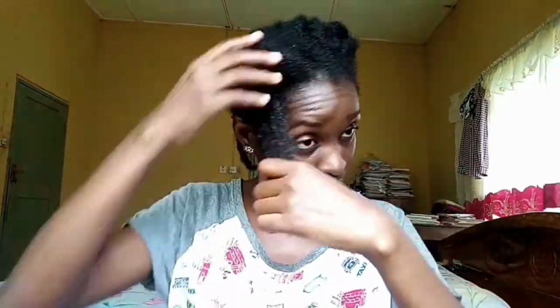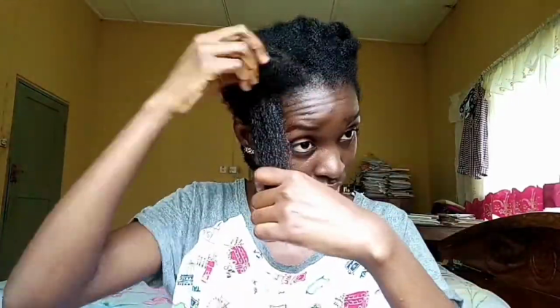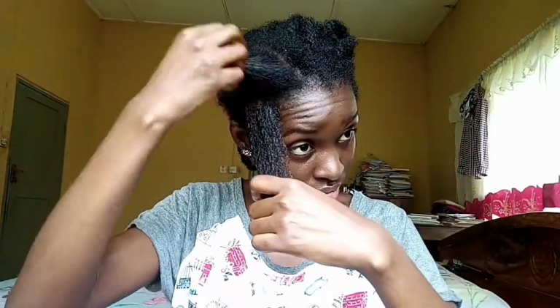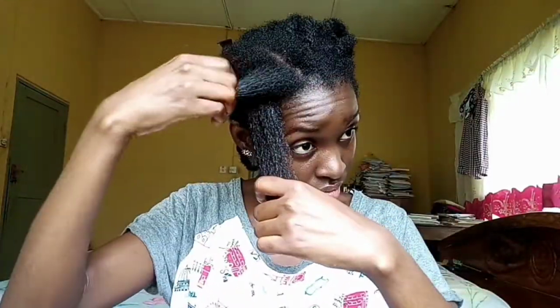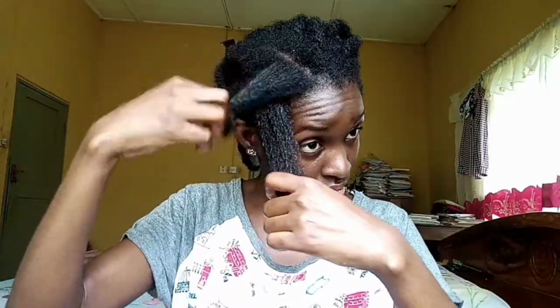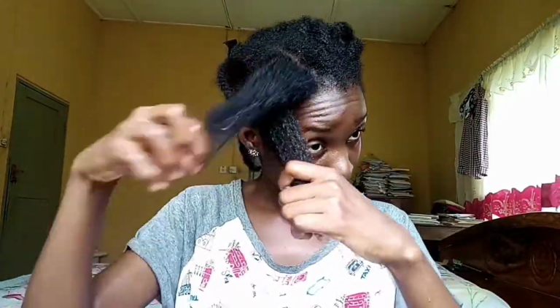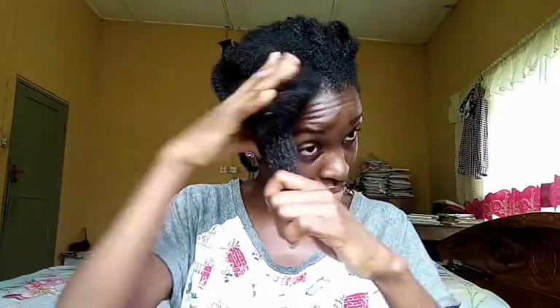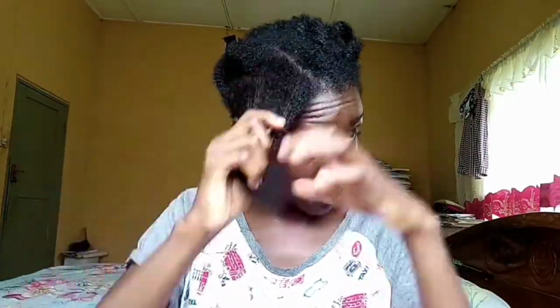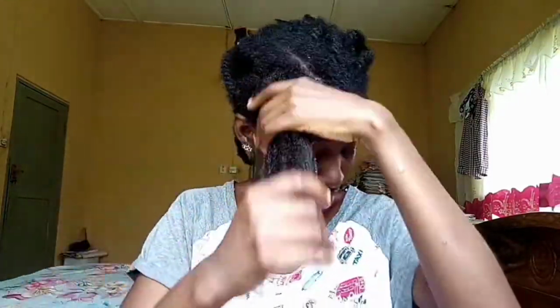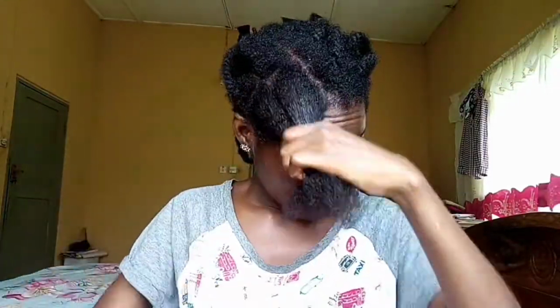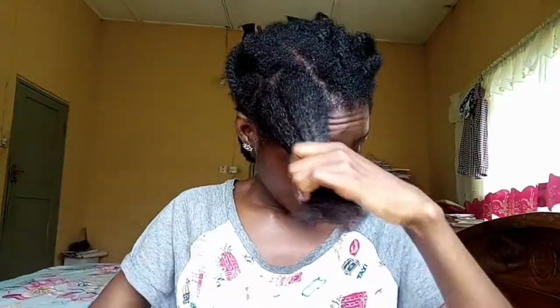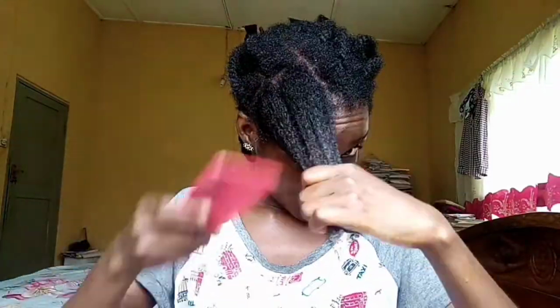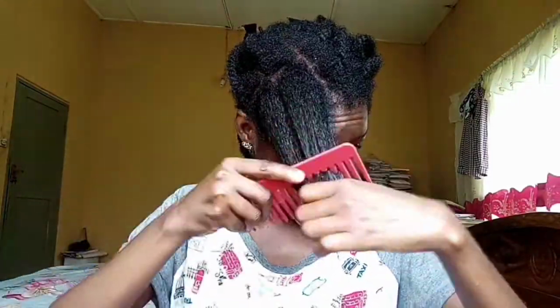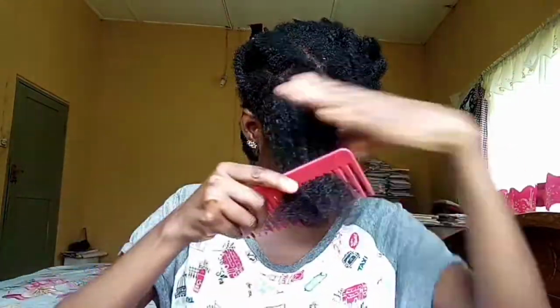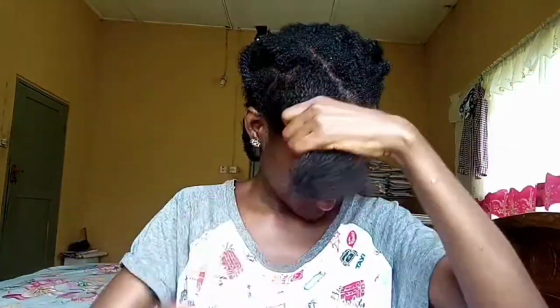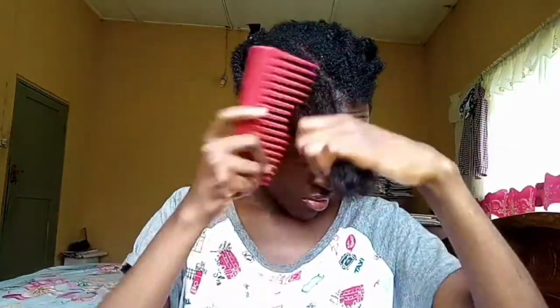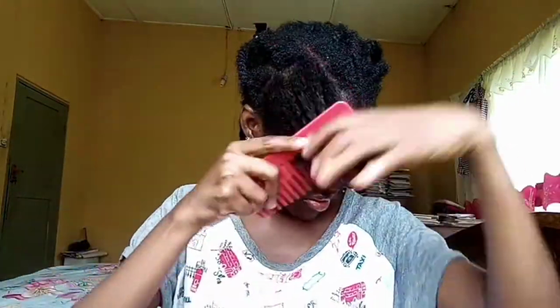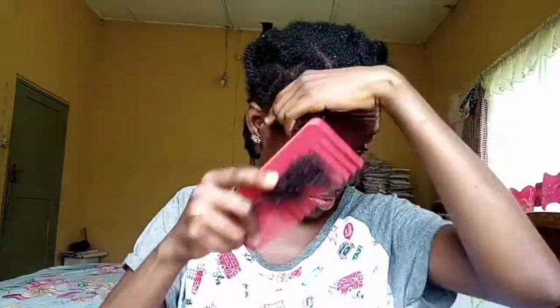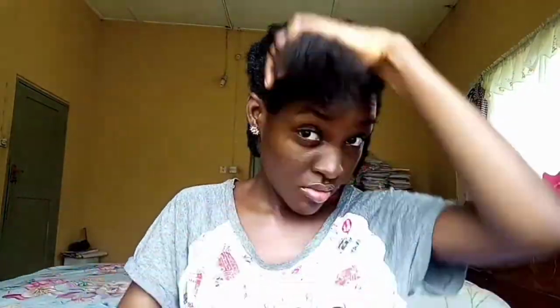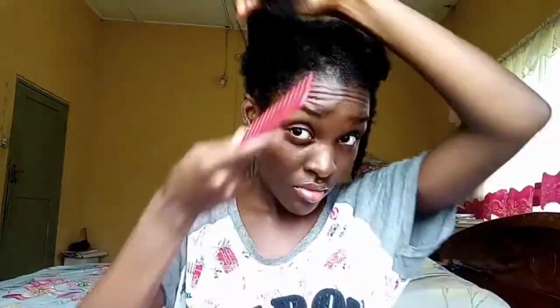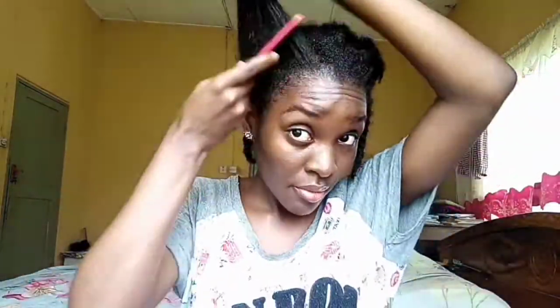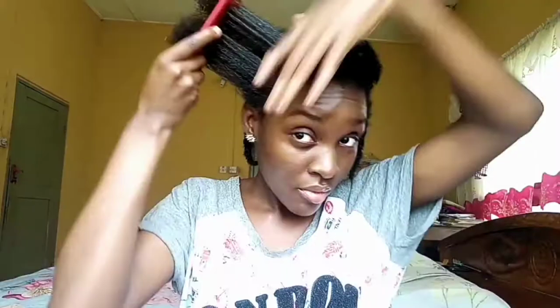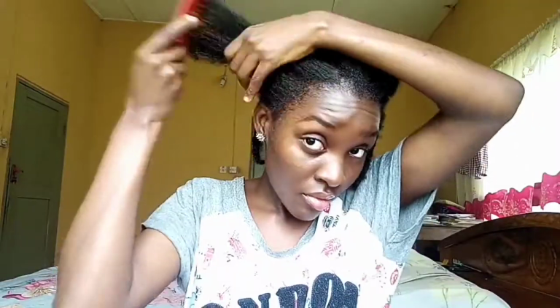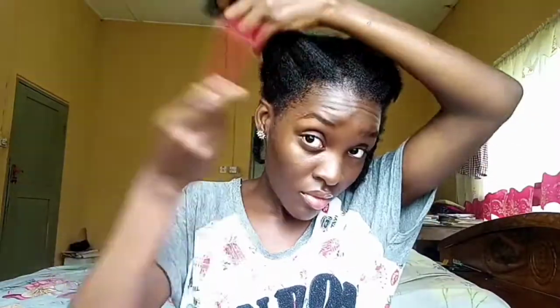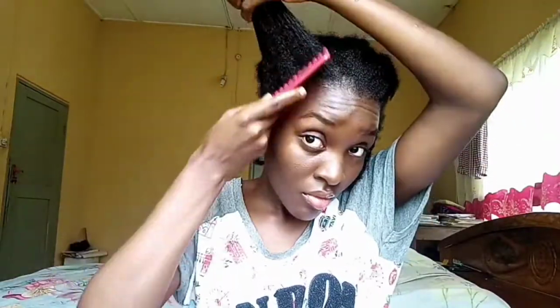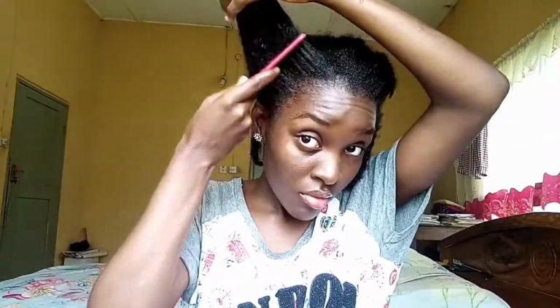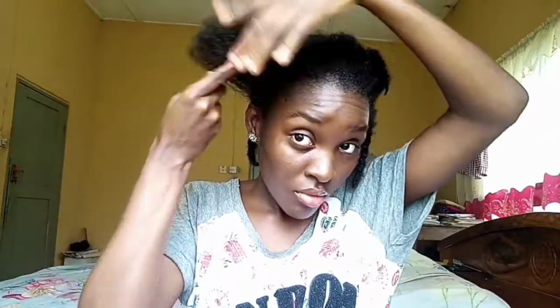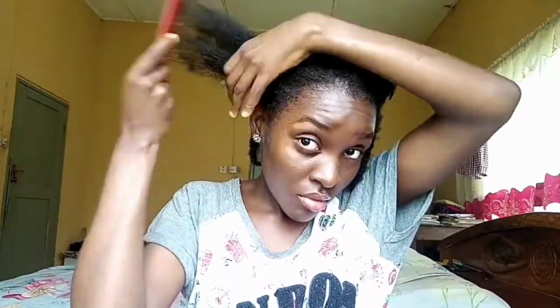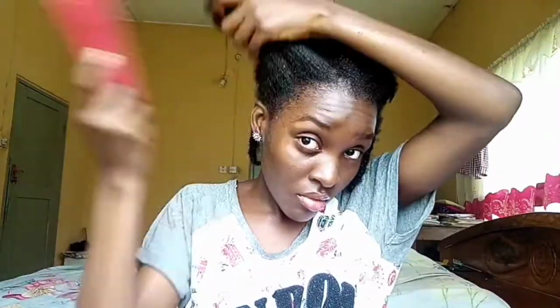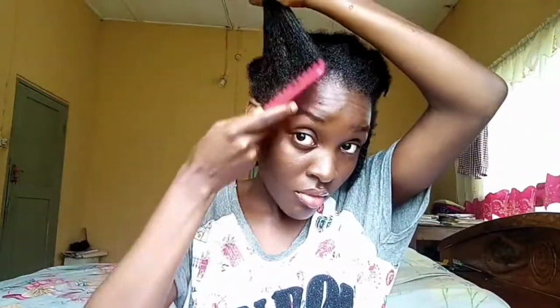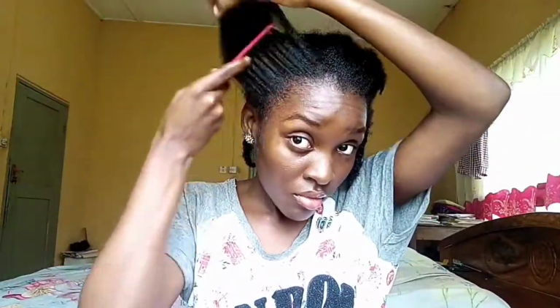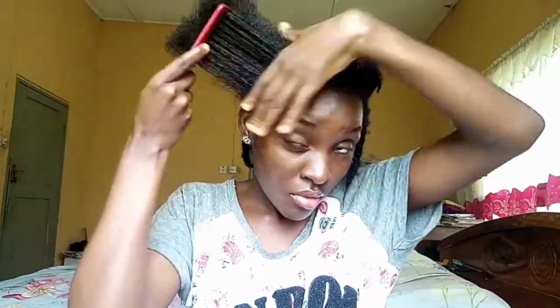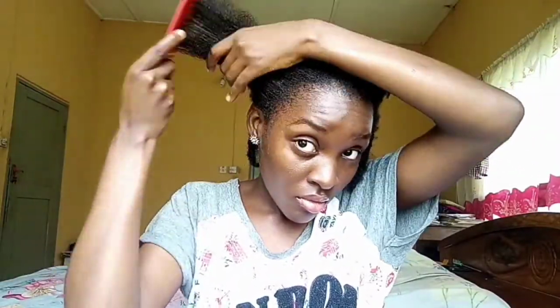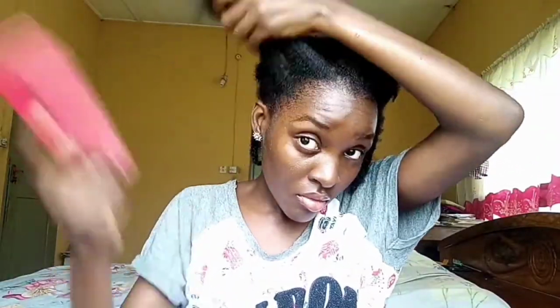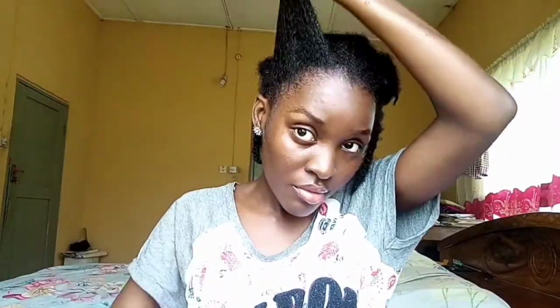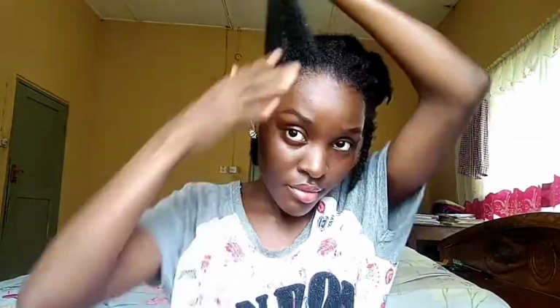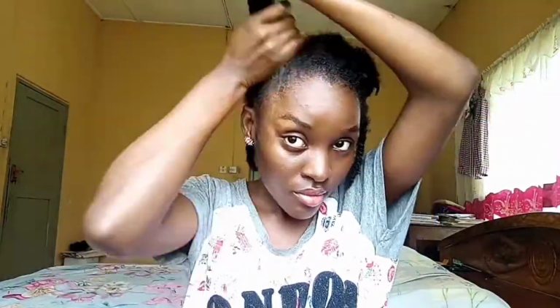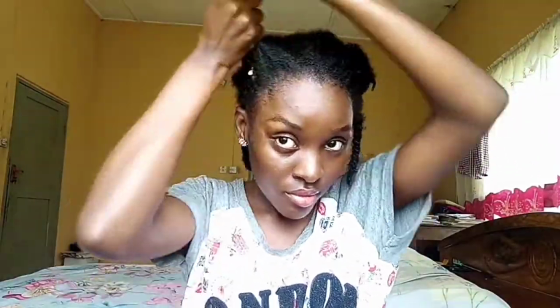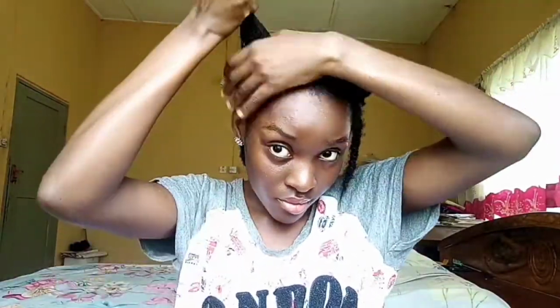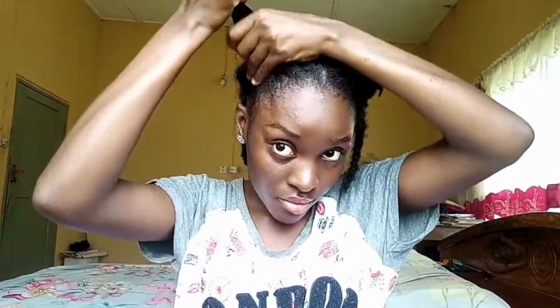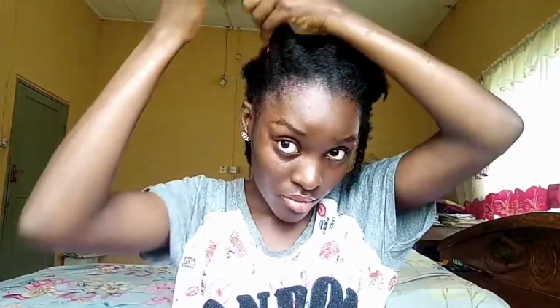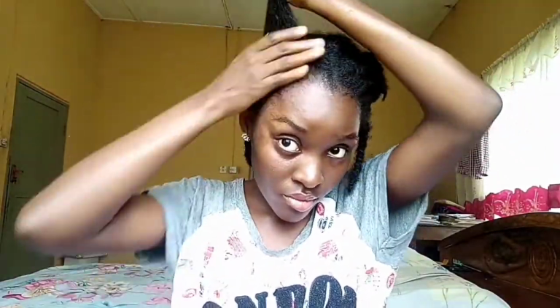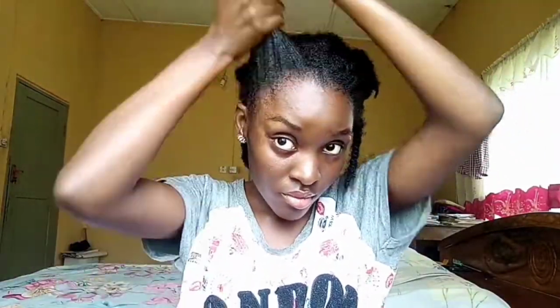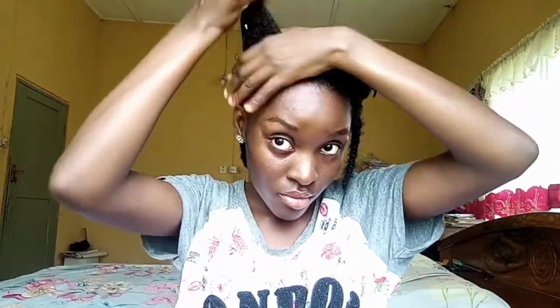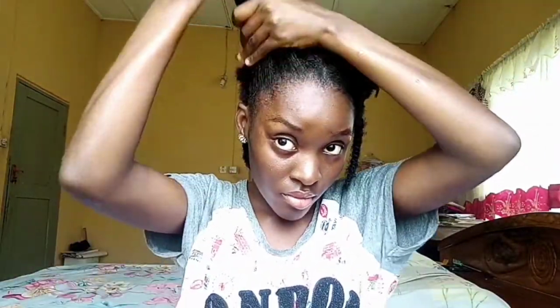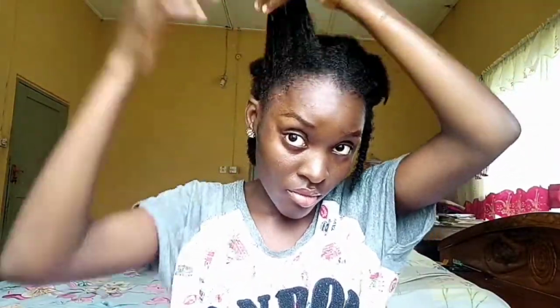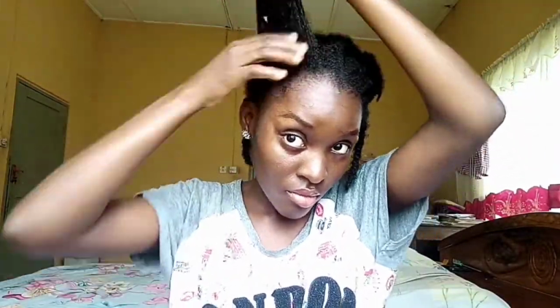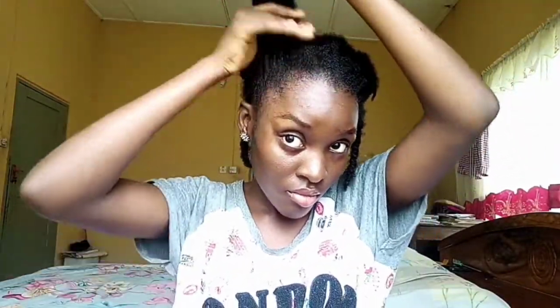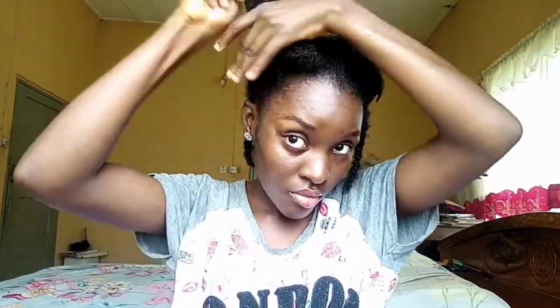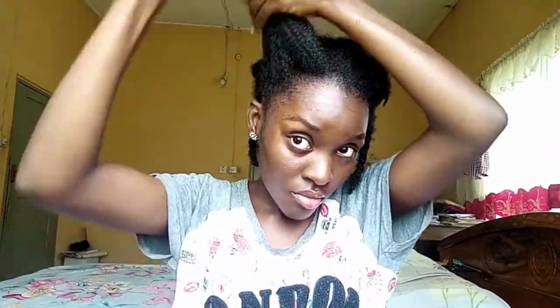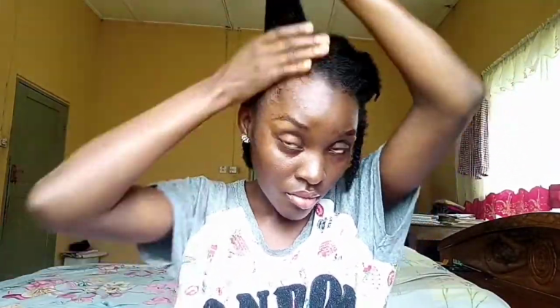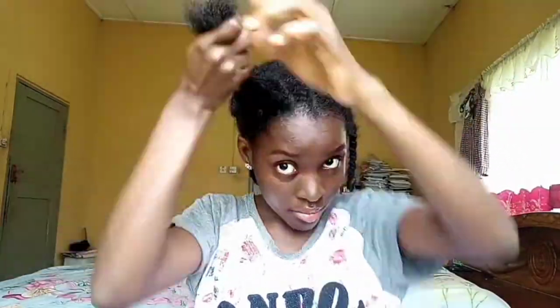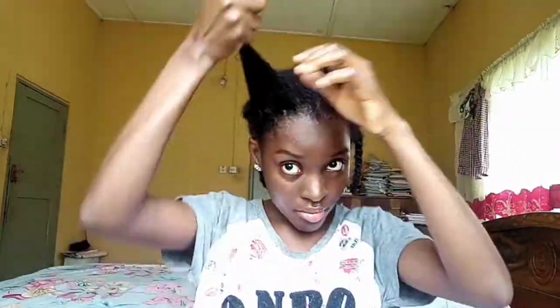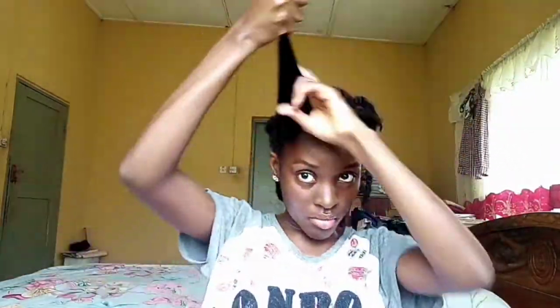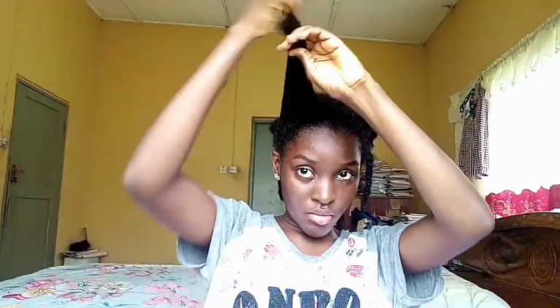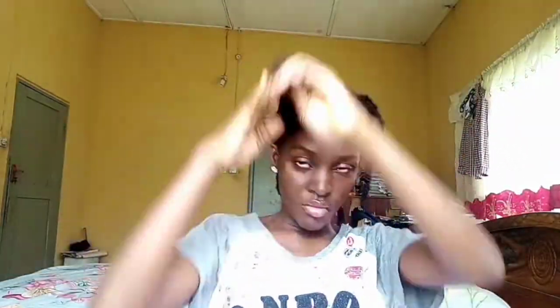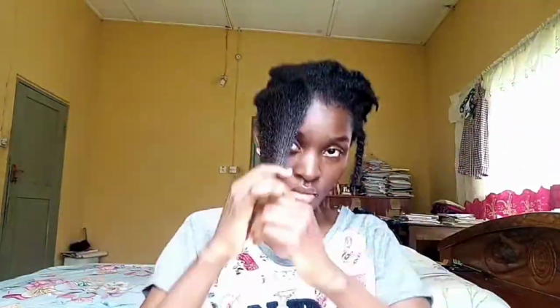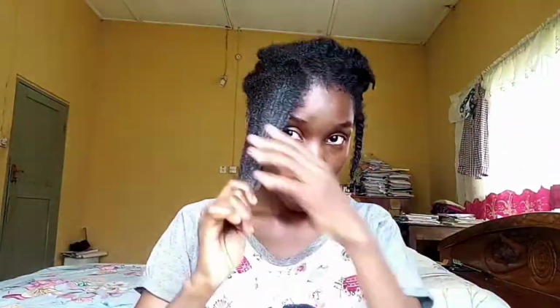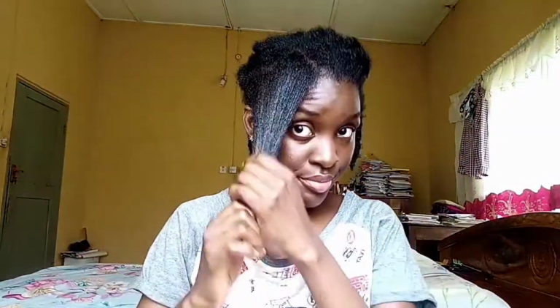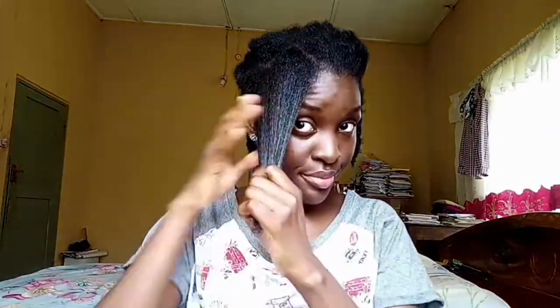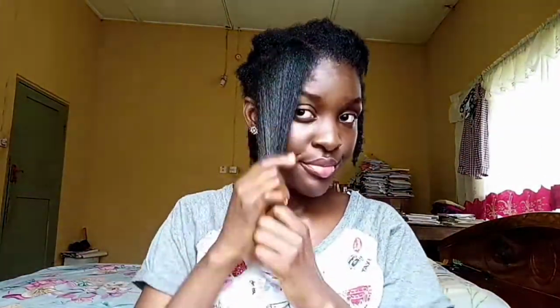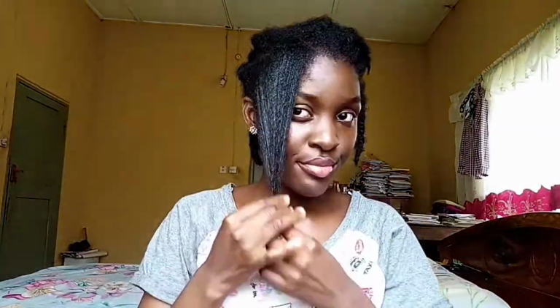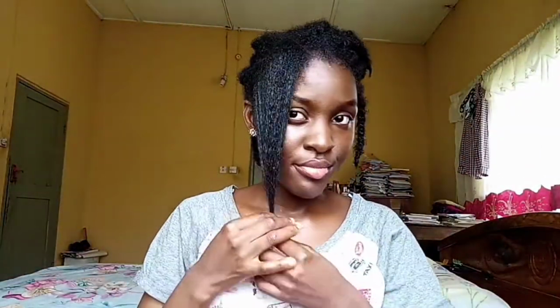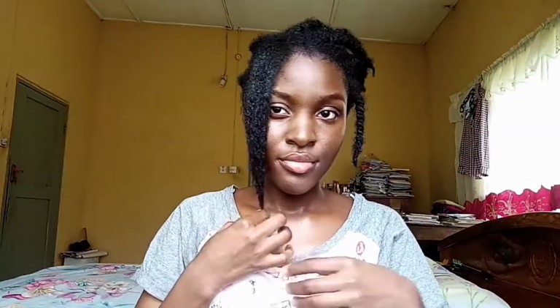As you can see, I'm using my fingers before I go in with my wide-tooth comb. And once I'm done with this process, I will comb the two portions together to attain uniformity in my detangling process.